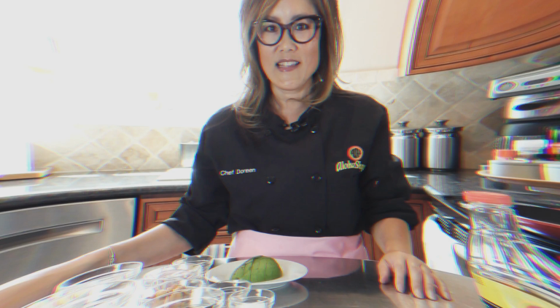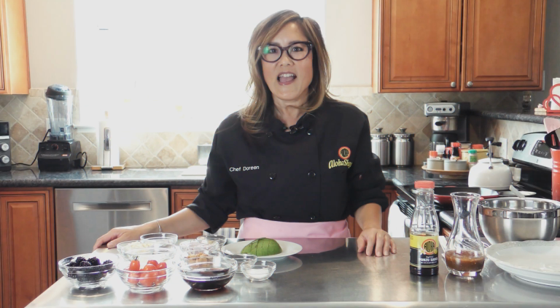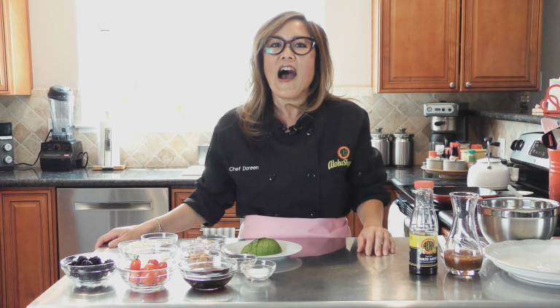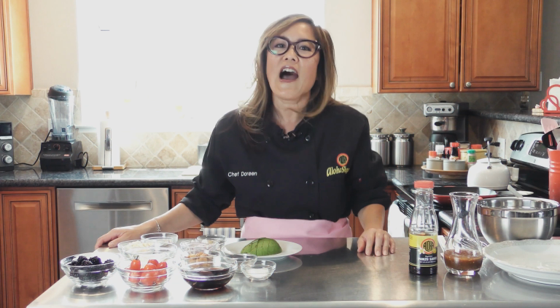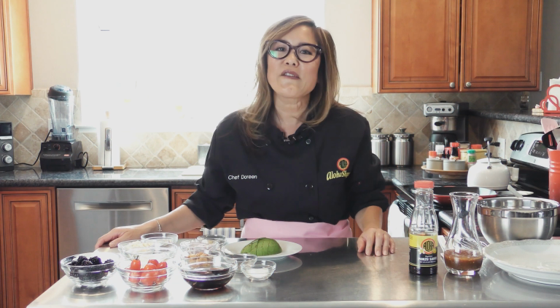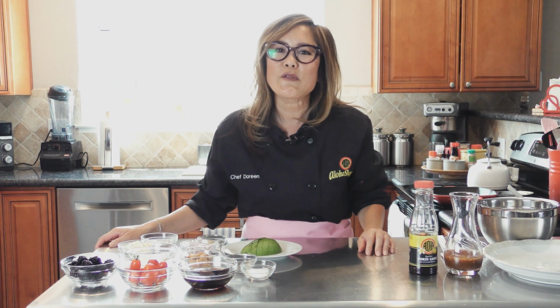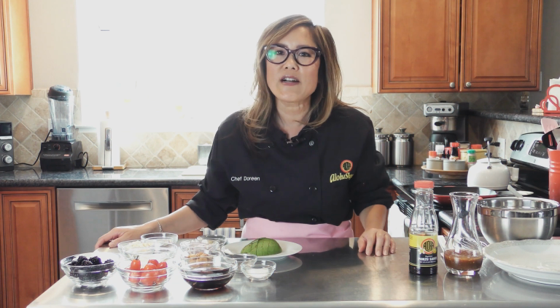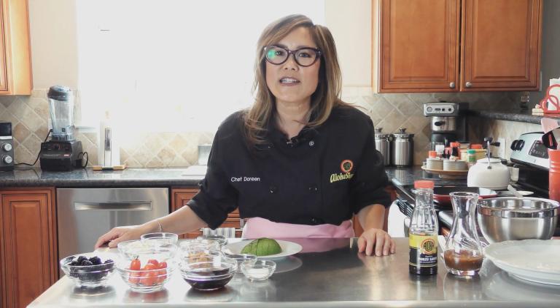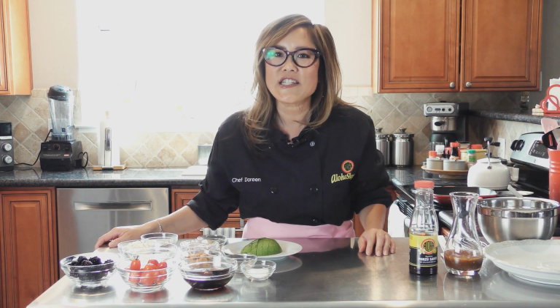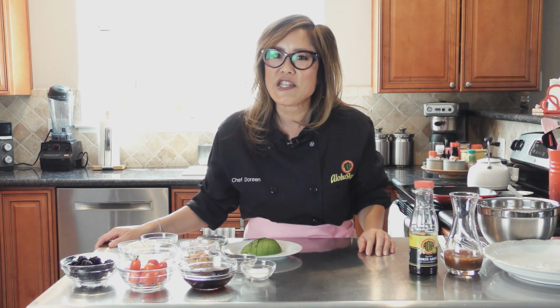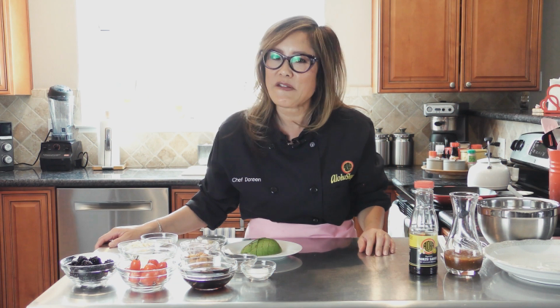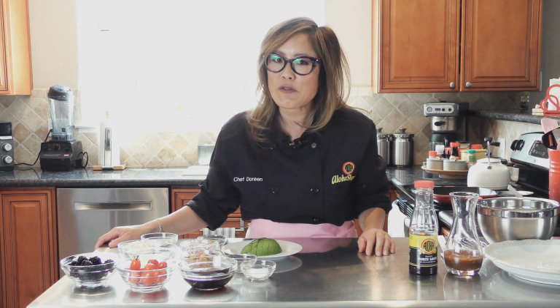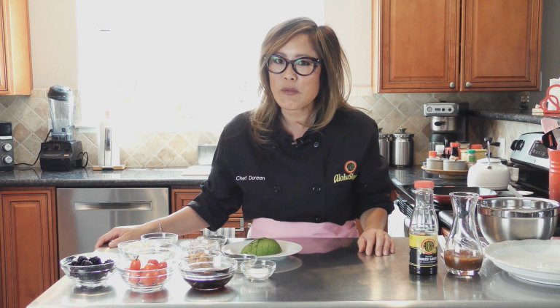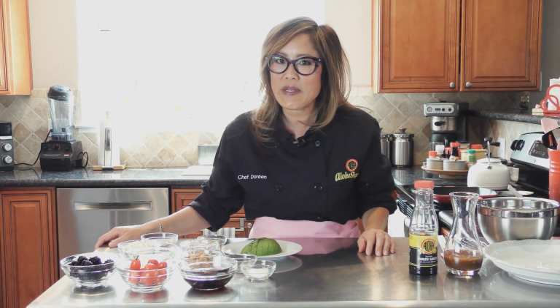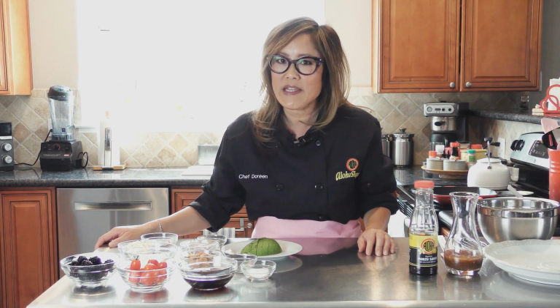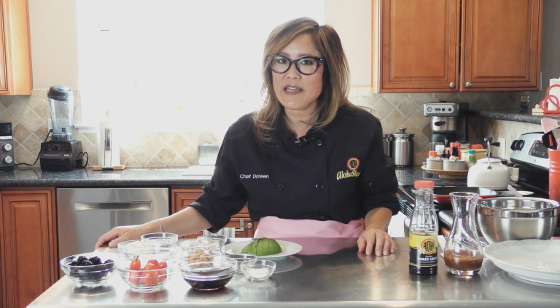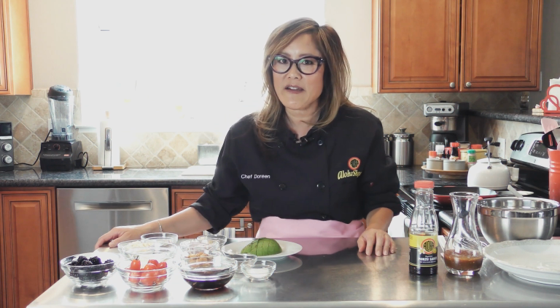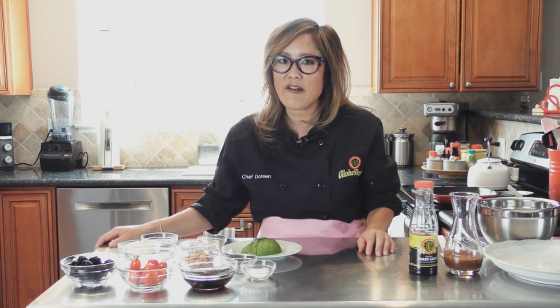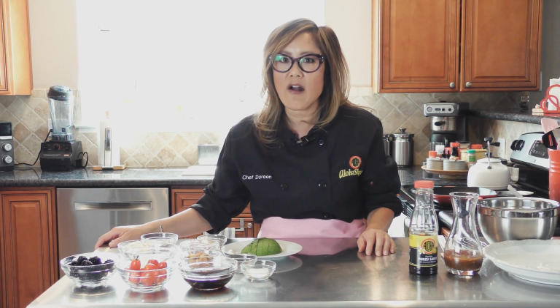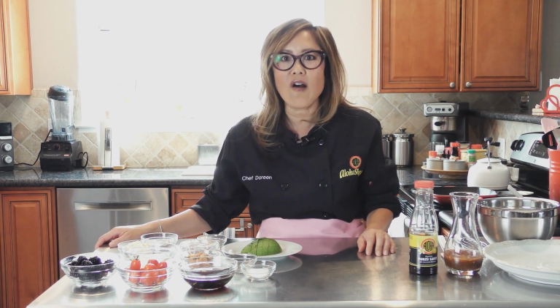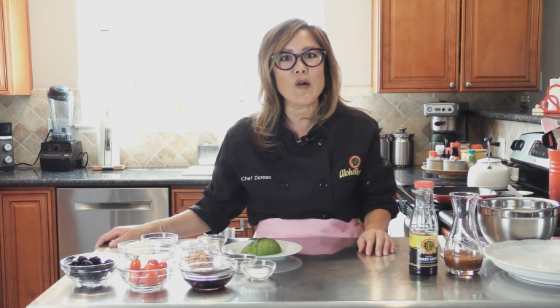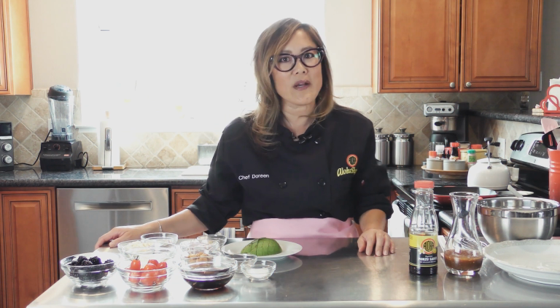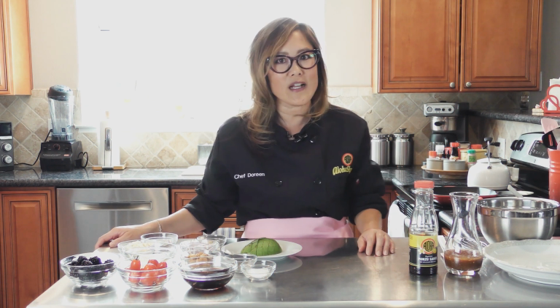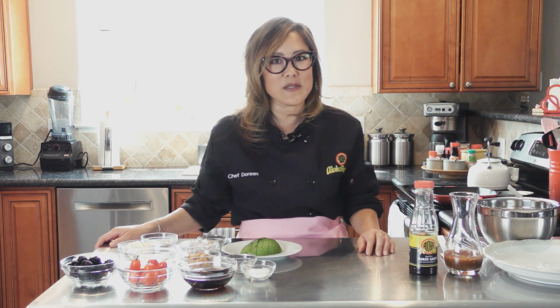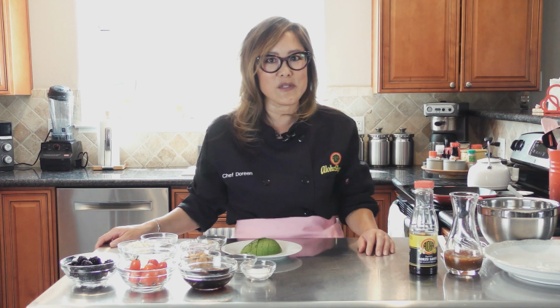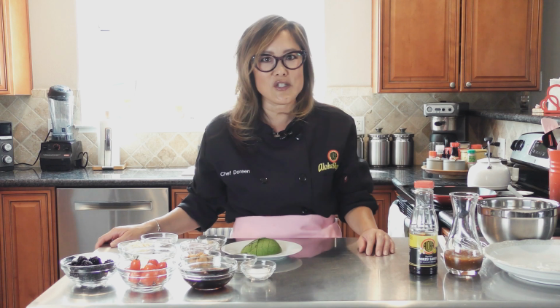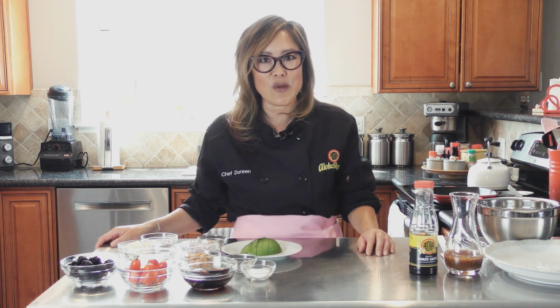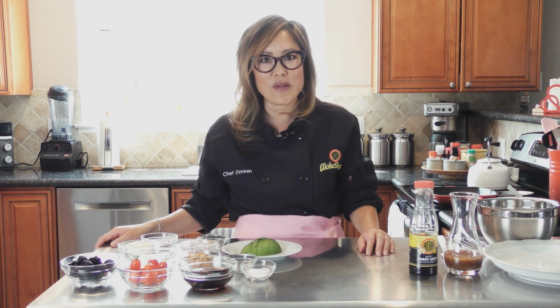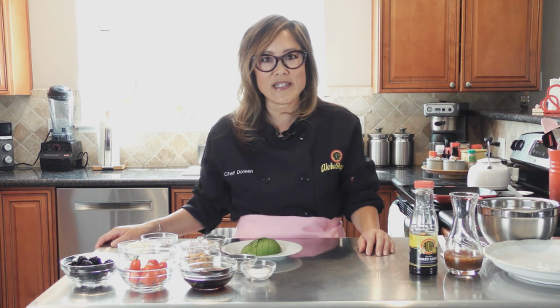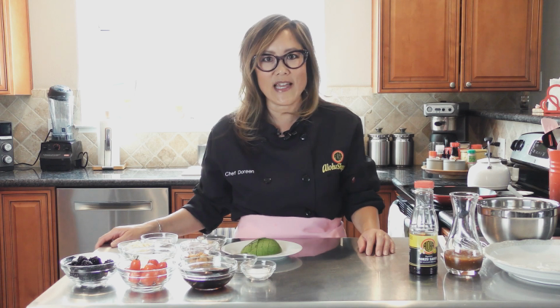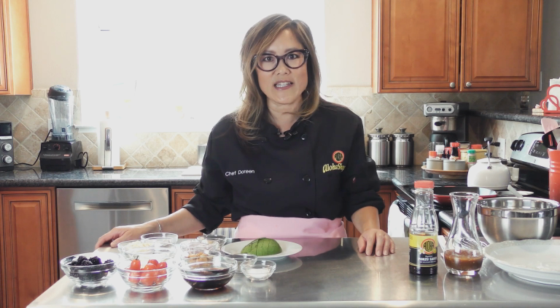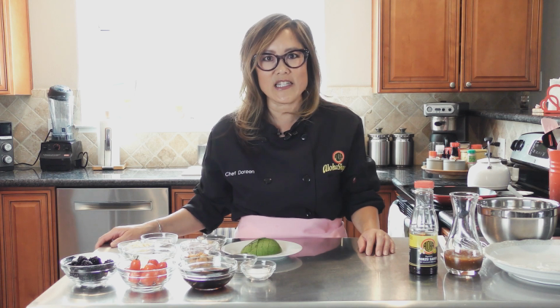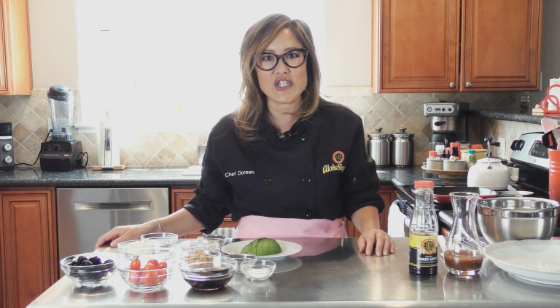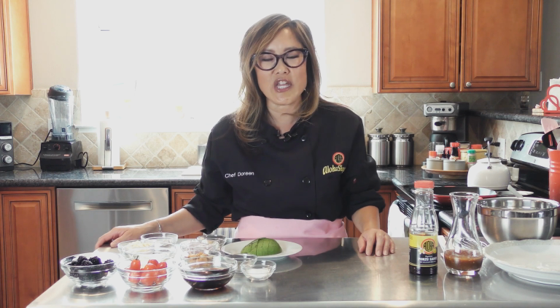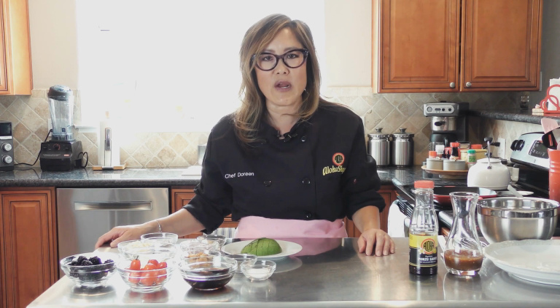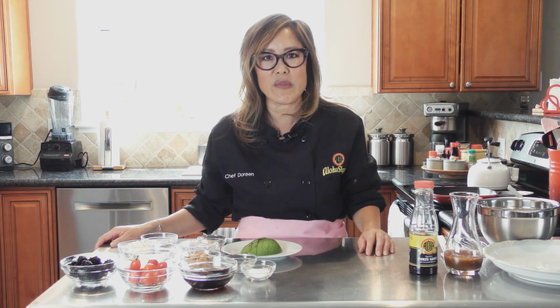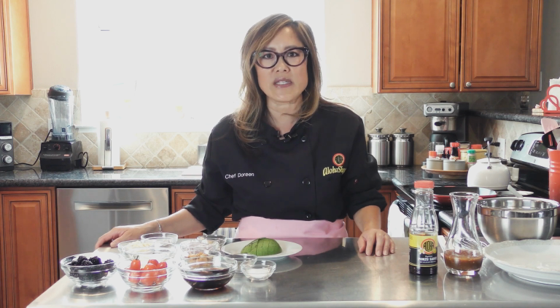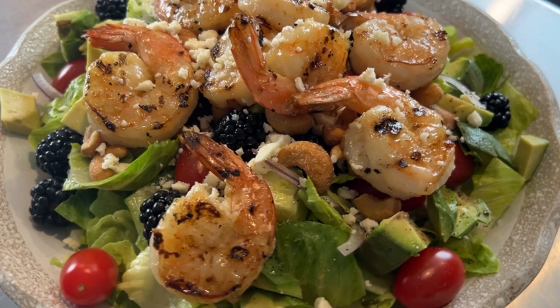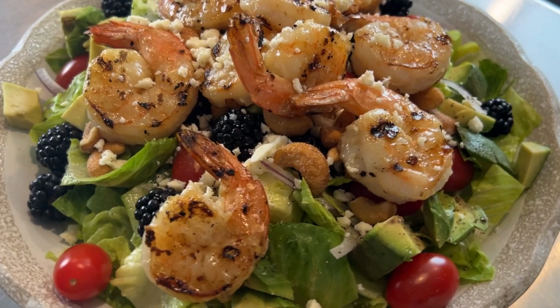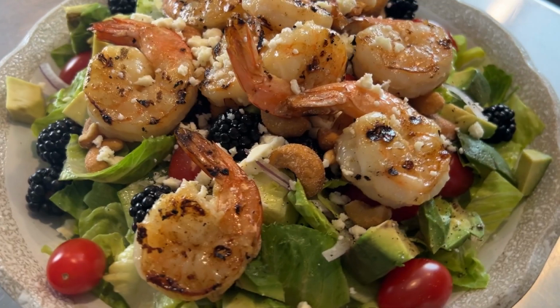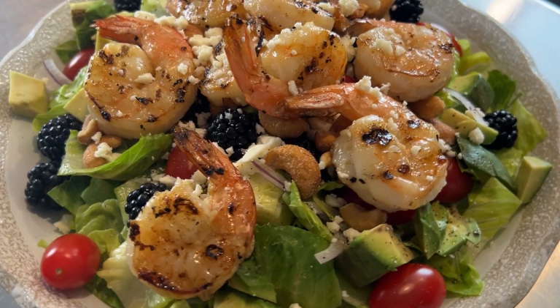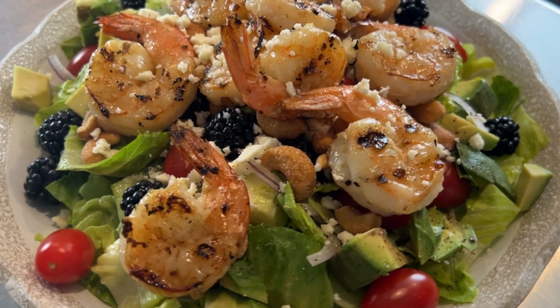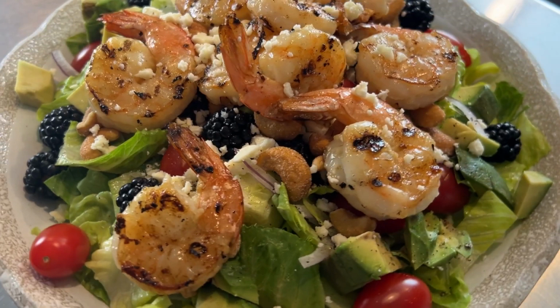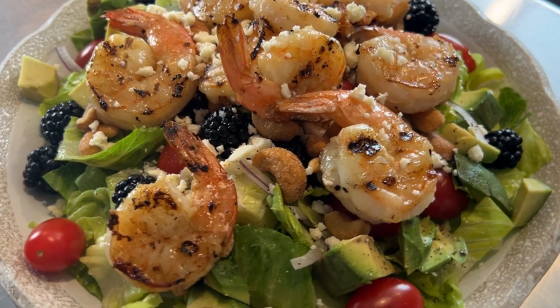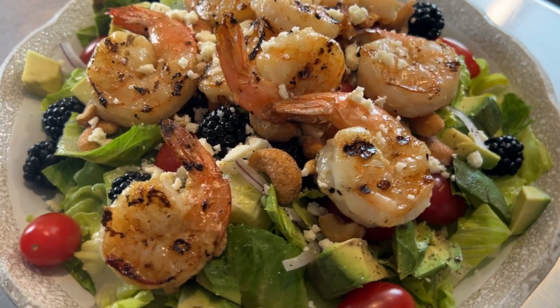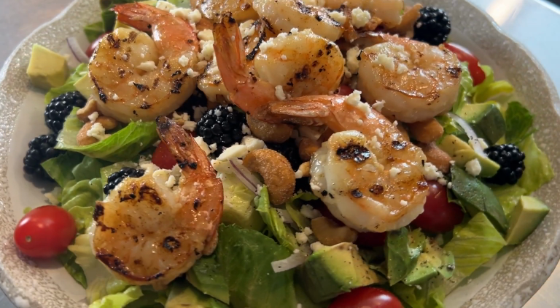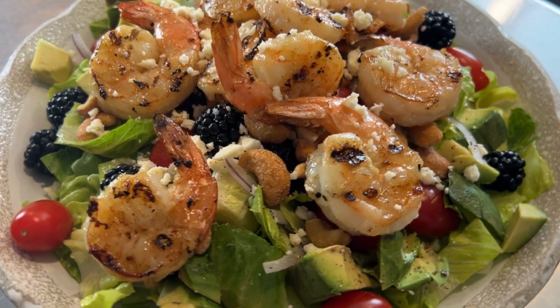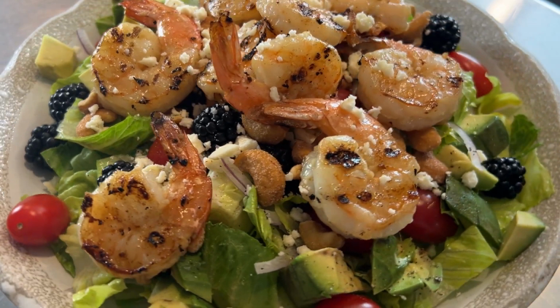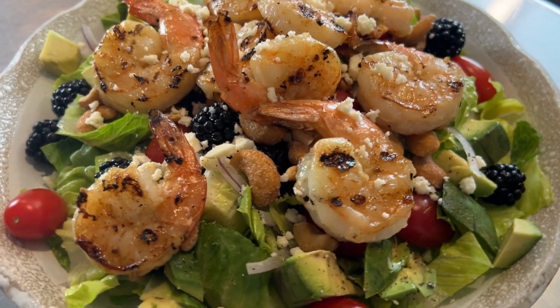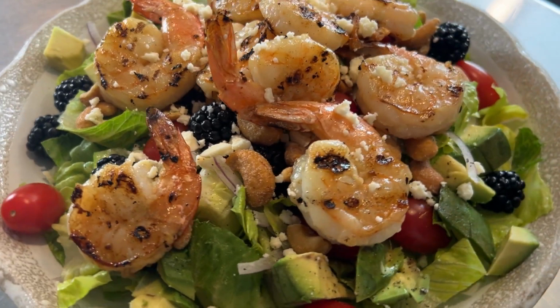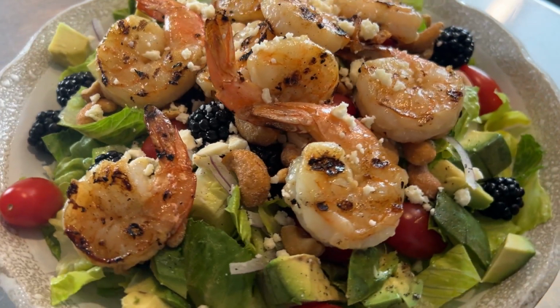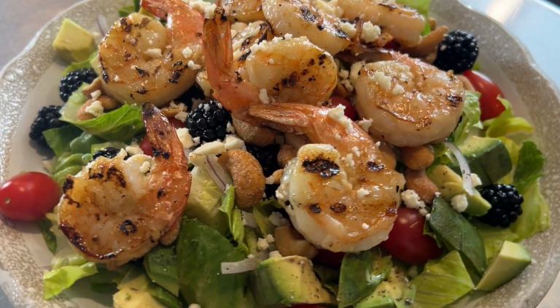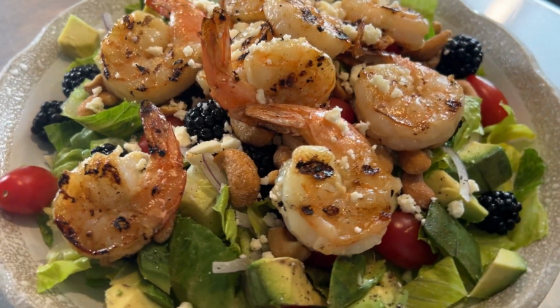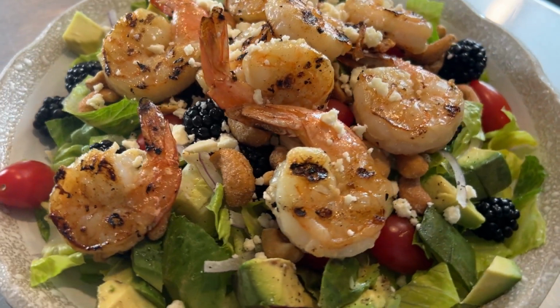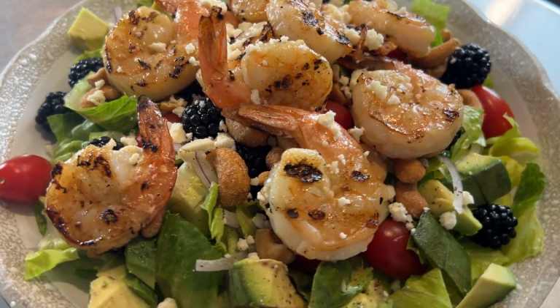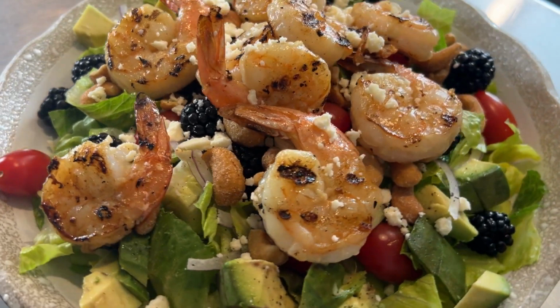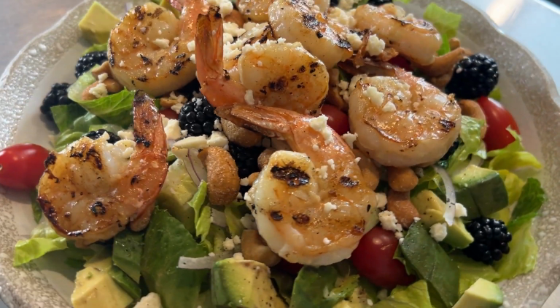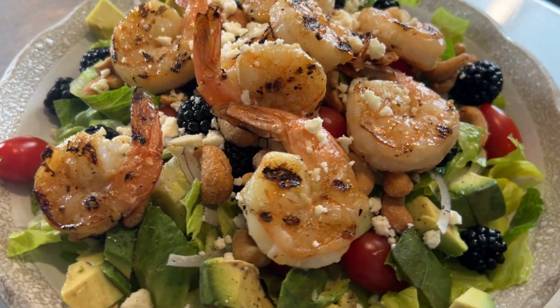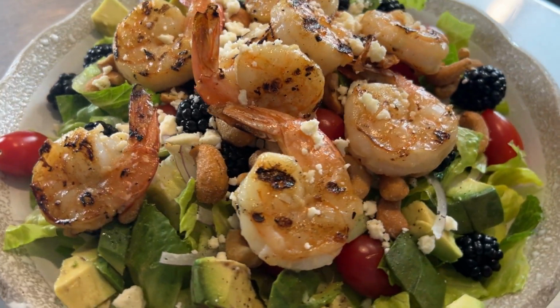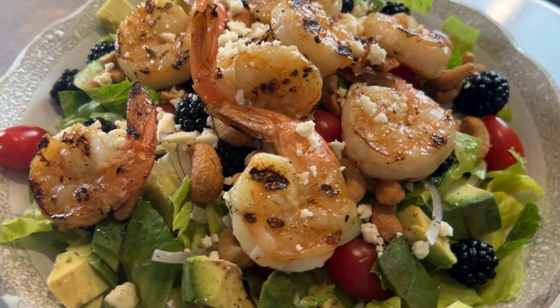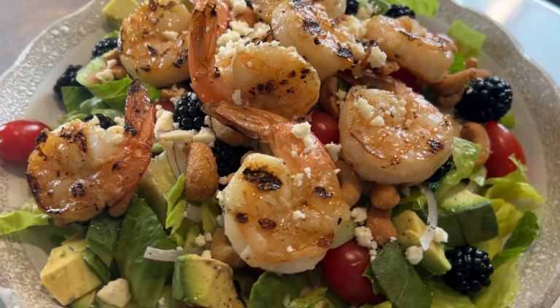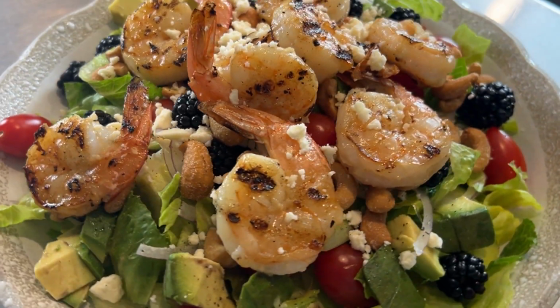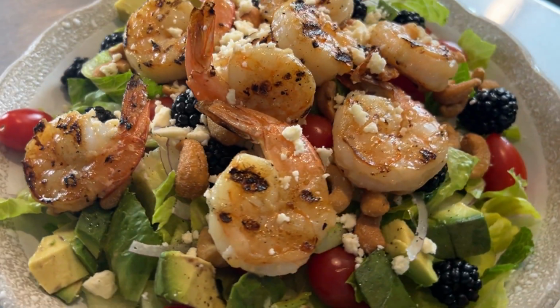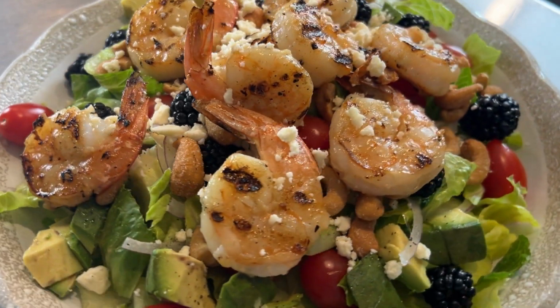Hi everyone, it's Chef Doreen here. Oh my gosh, I'm so excited to share this delicious light salad for you guys to enjoy anytime.